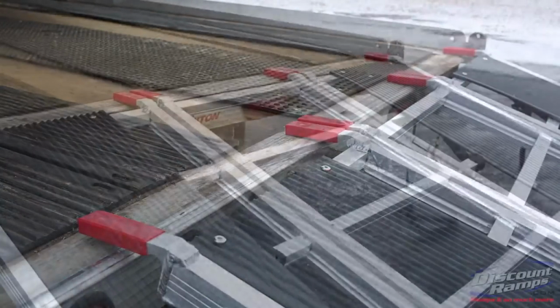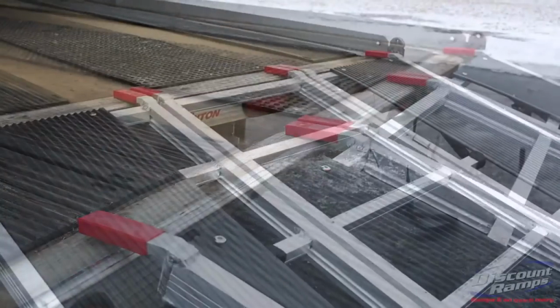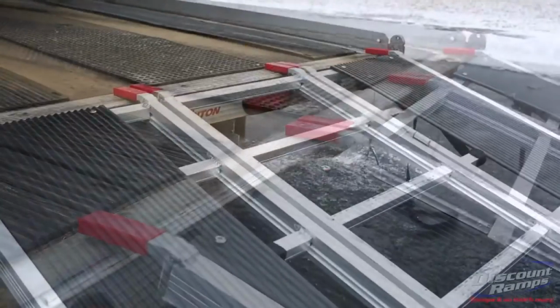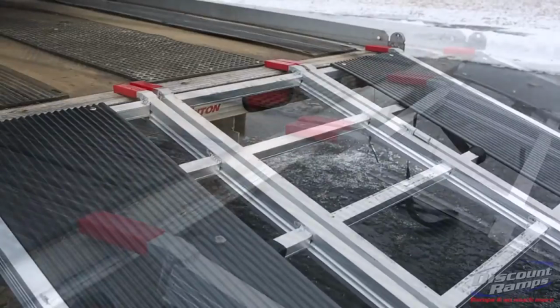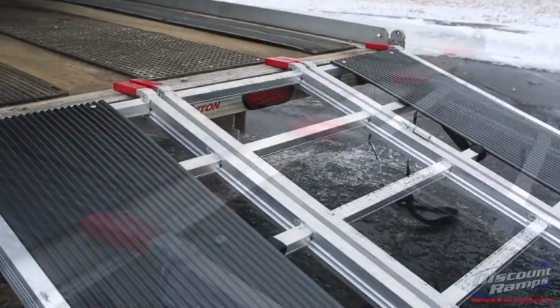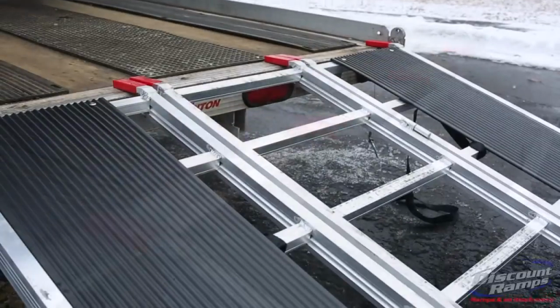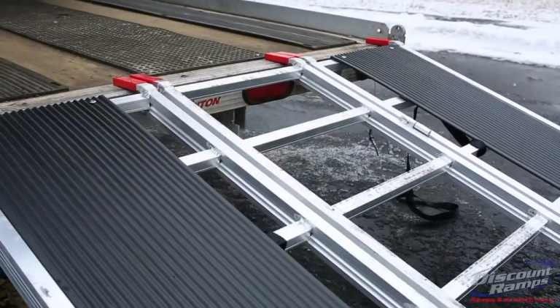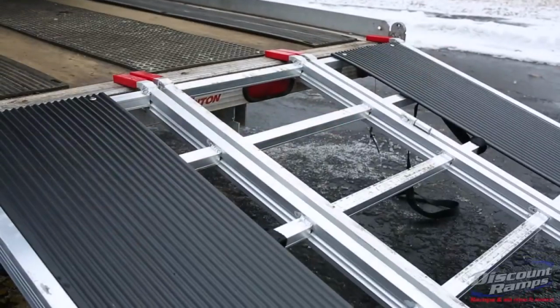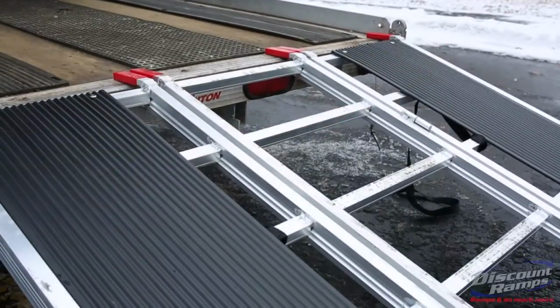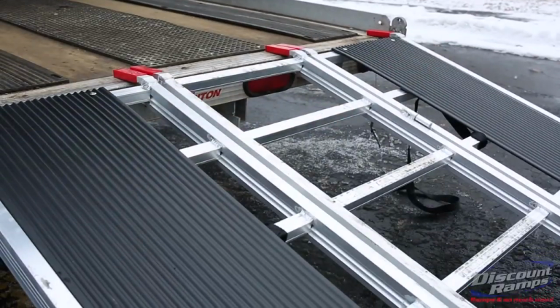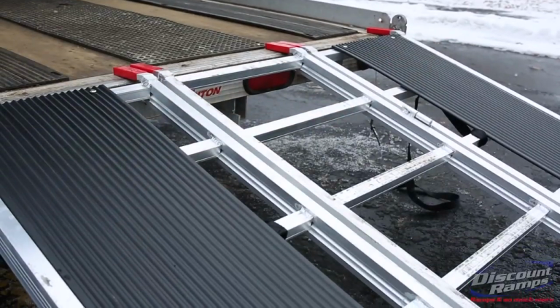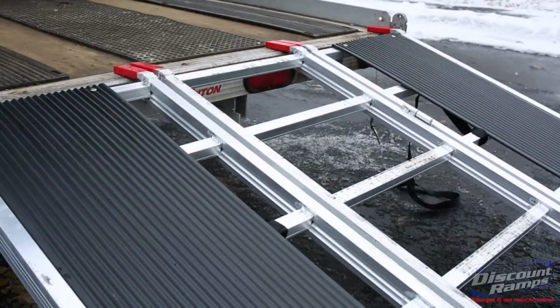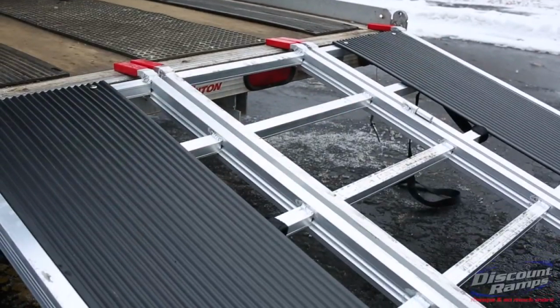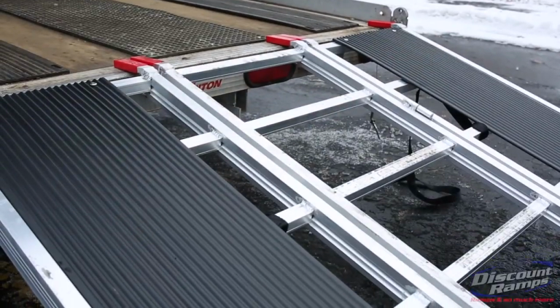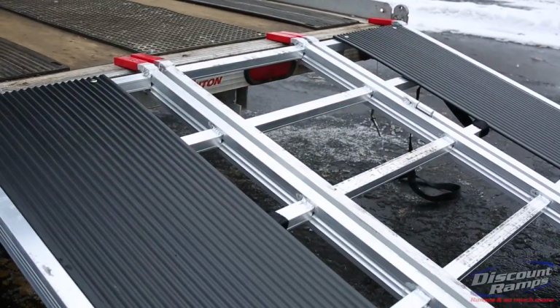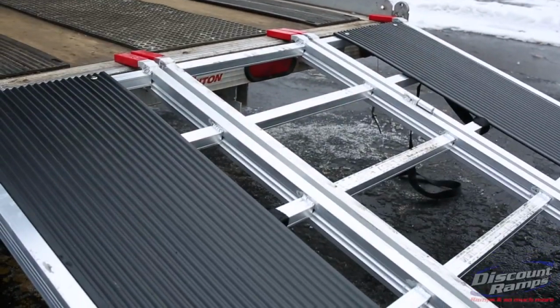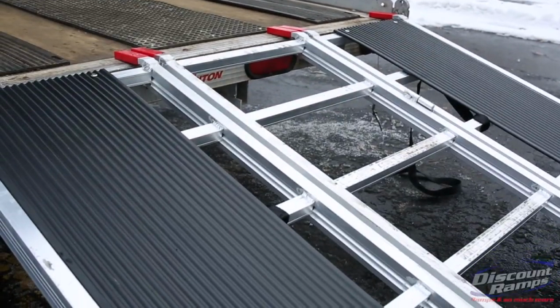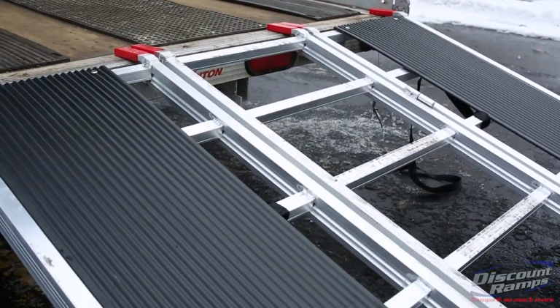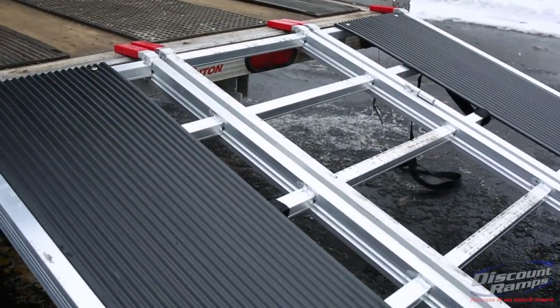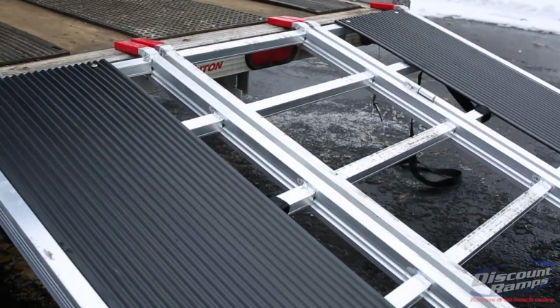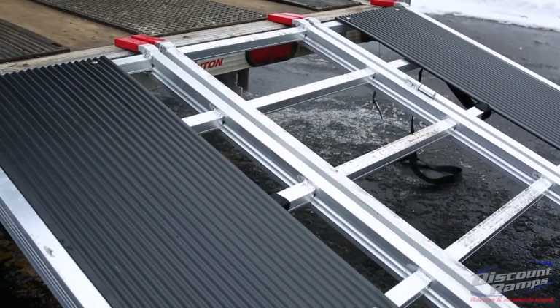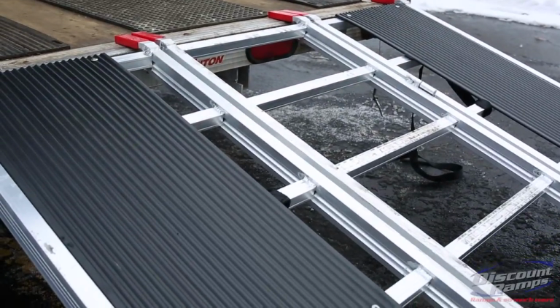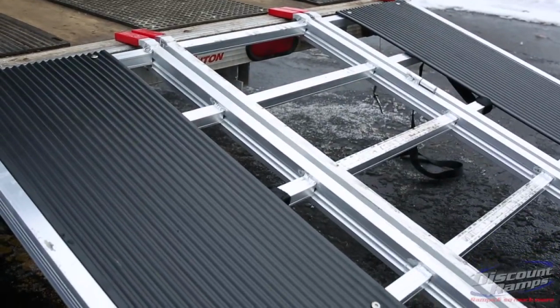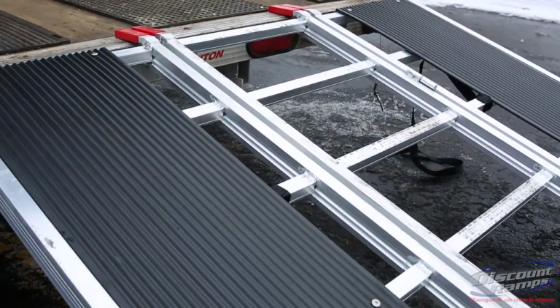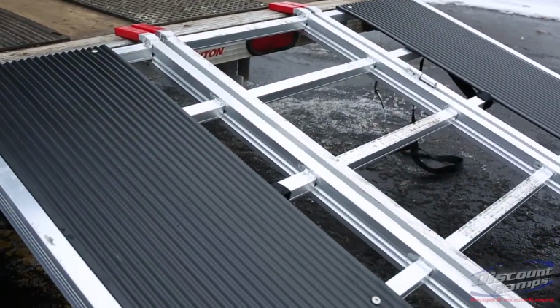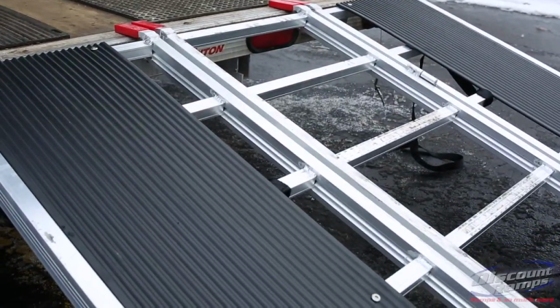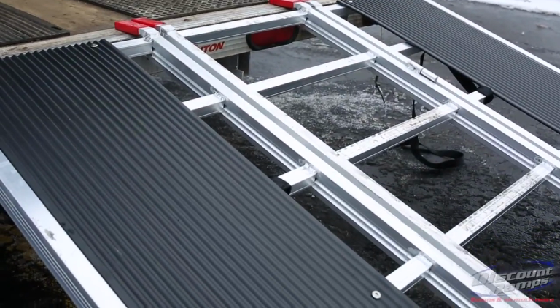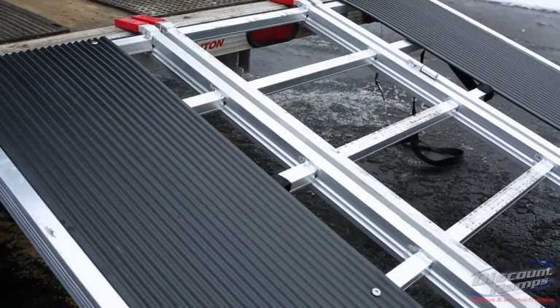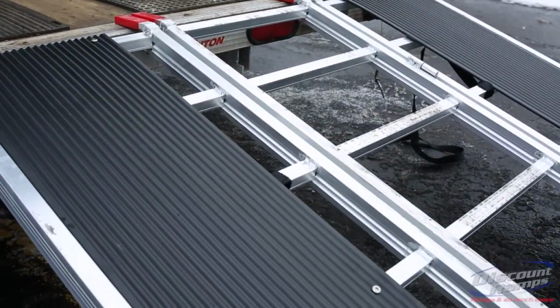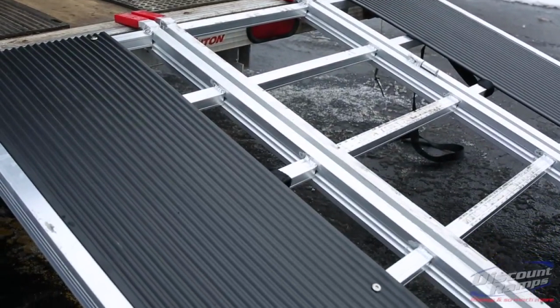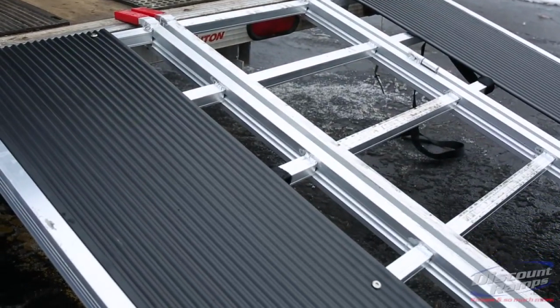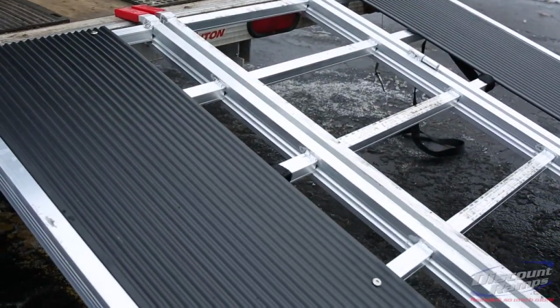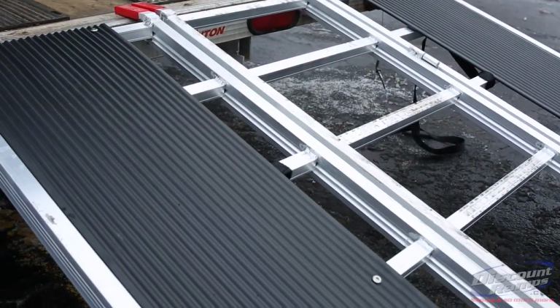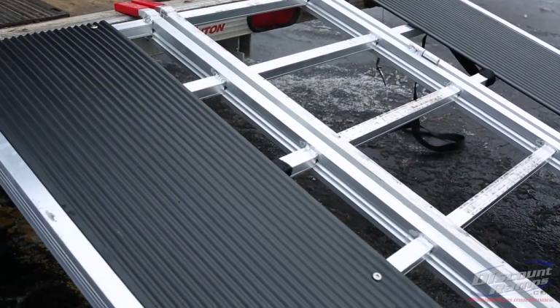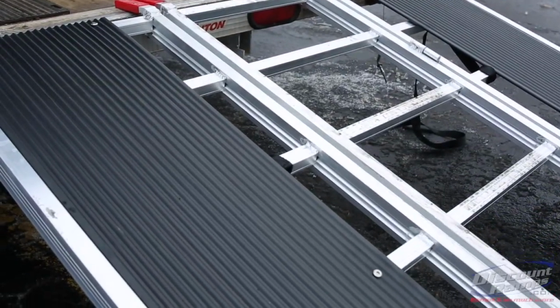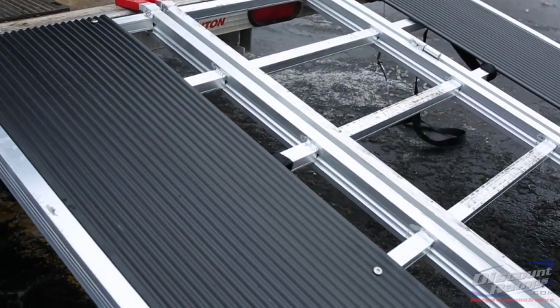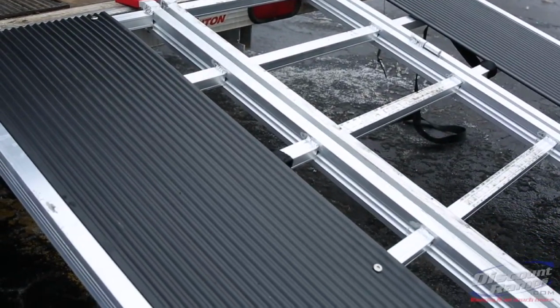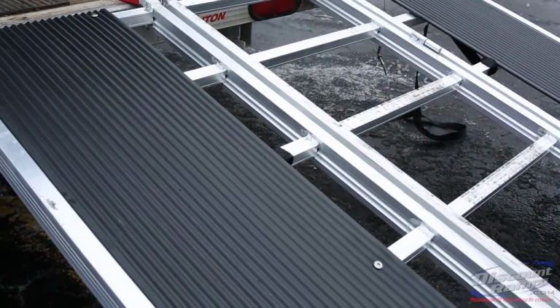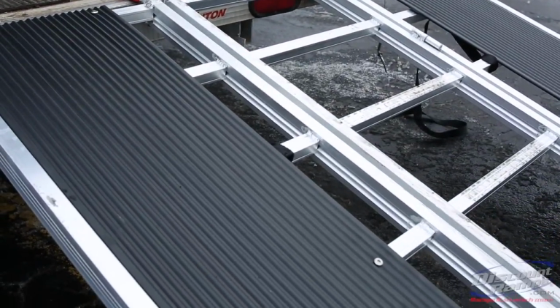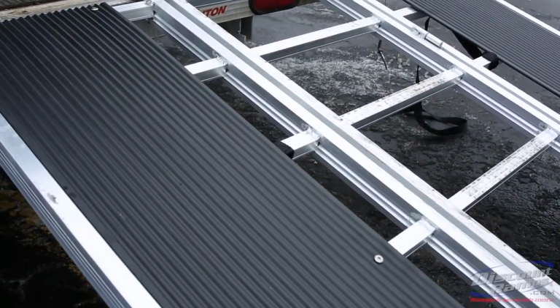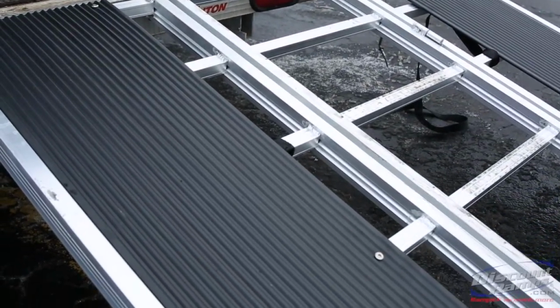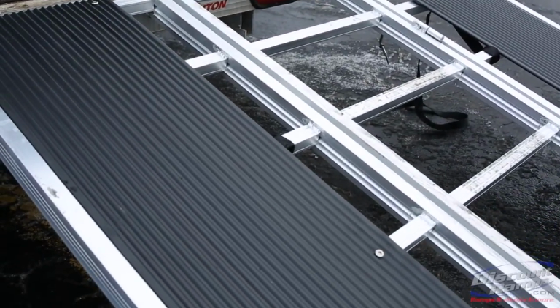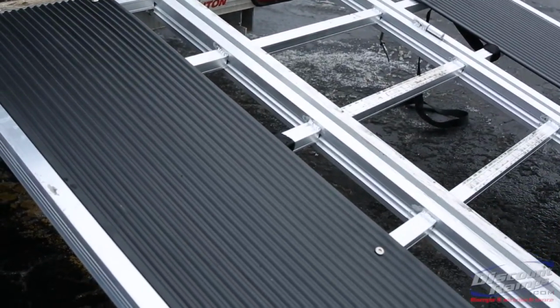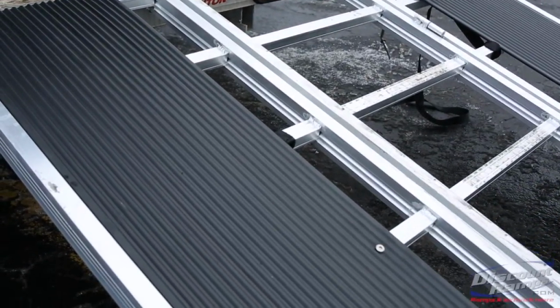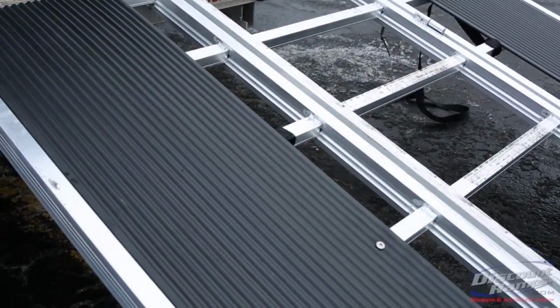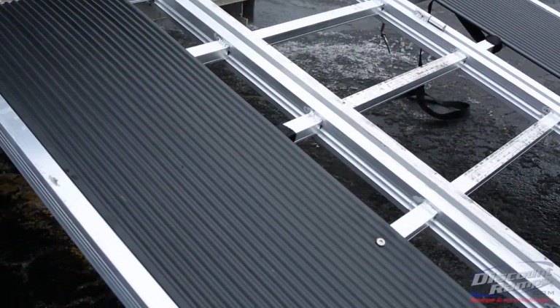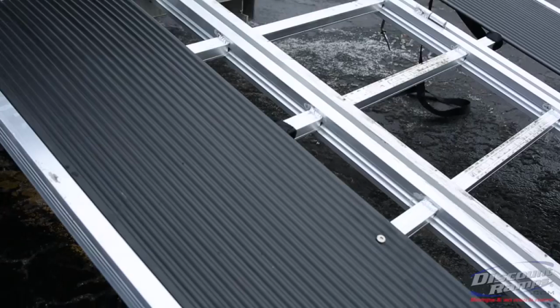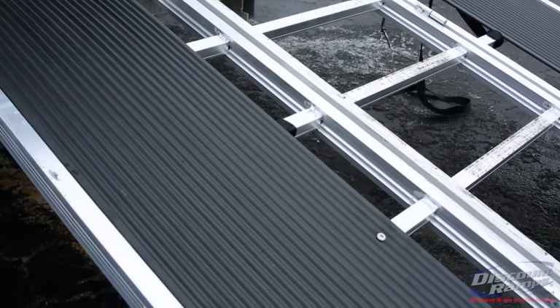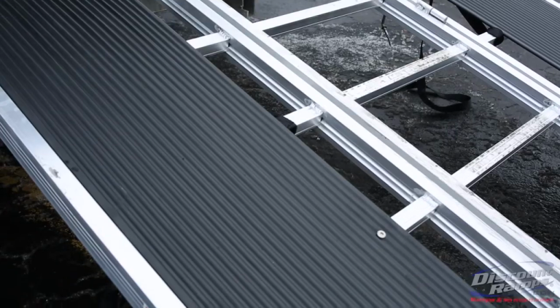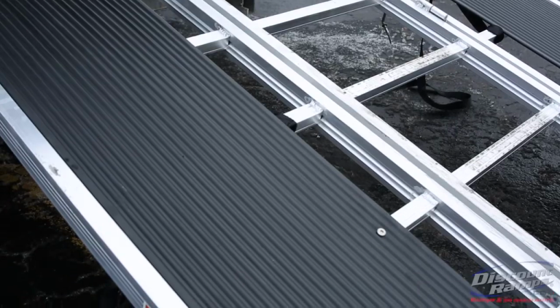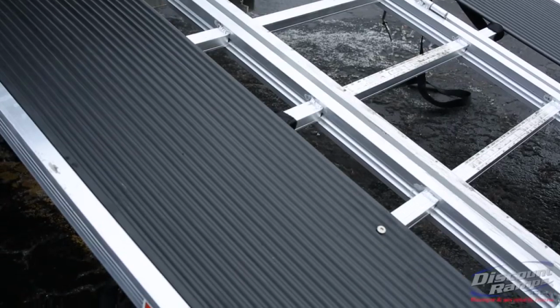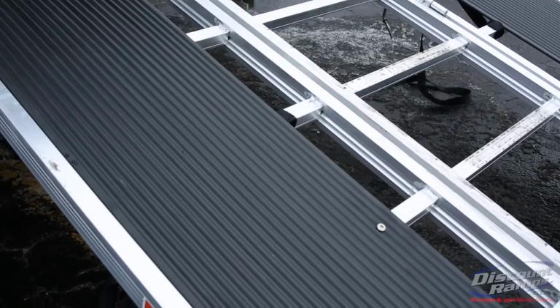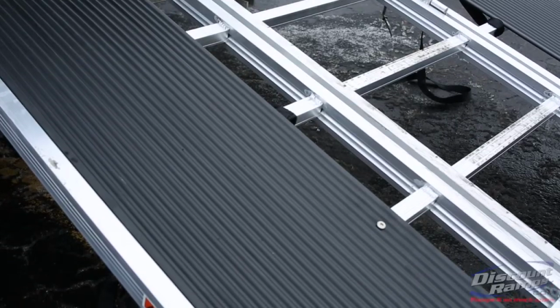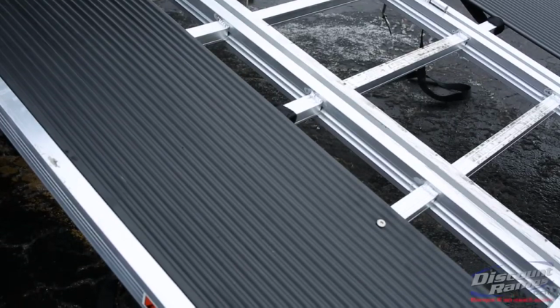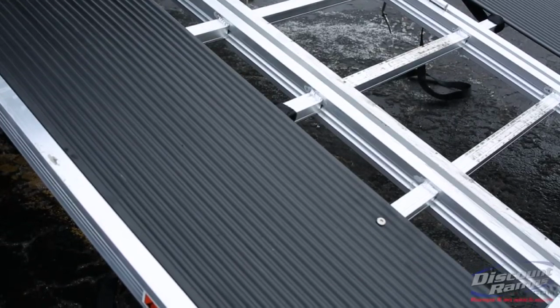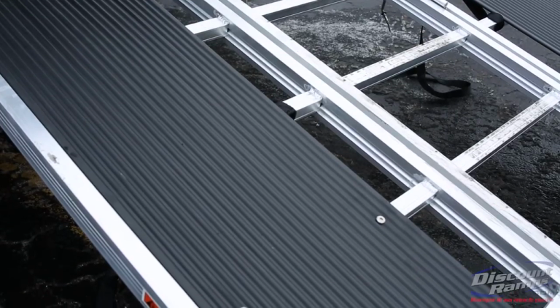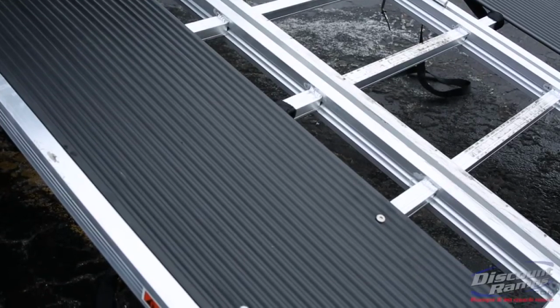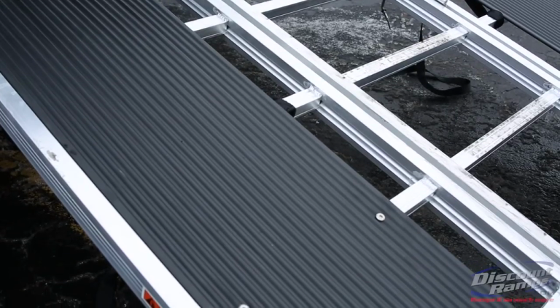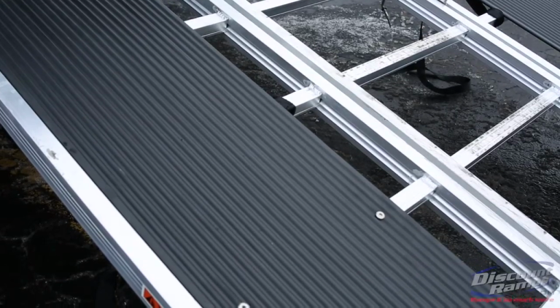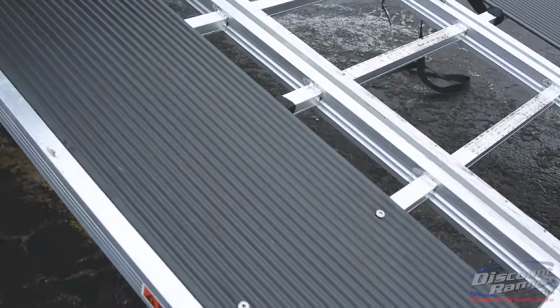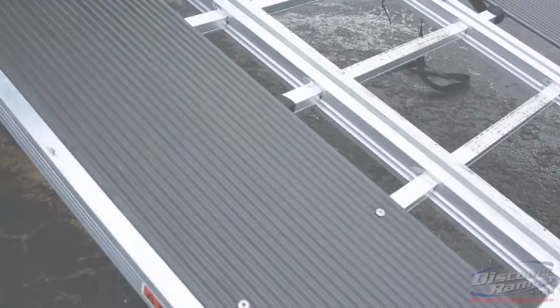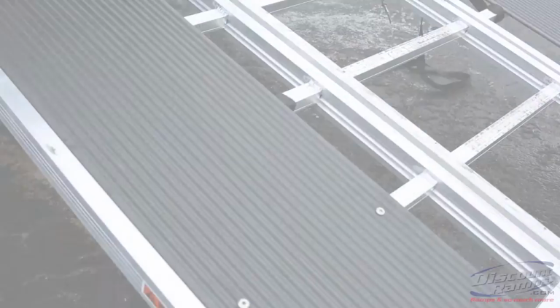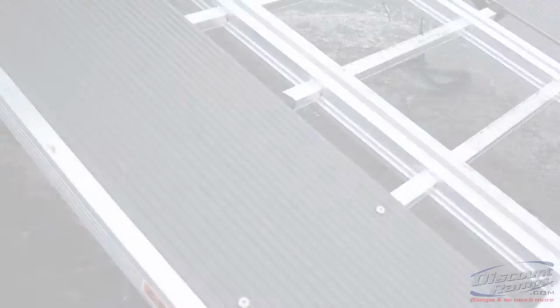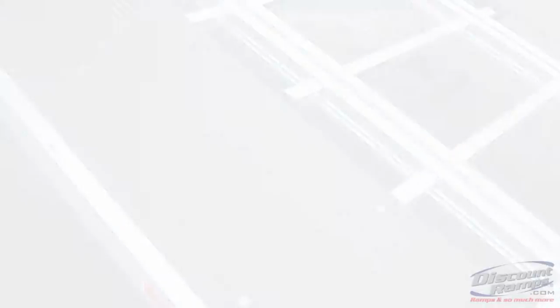The heavy-duty extra-wide 12-inch ski guides allow your carbides to track straight up the snowmobile ramp safely with no resistance.